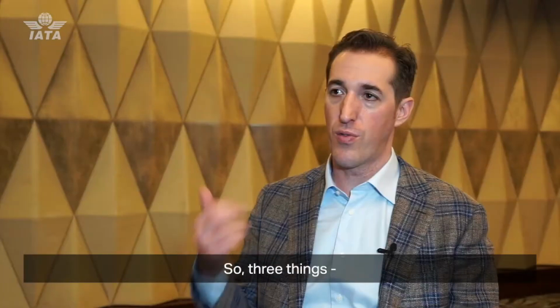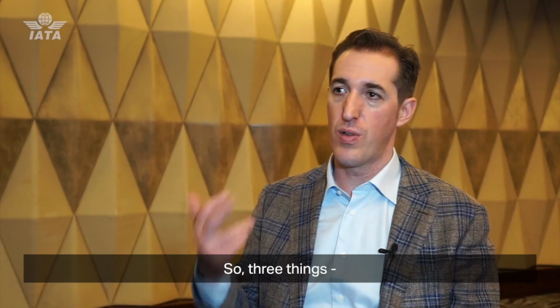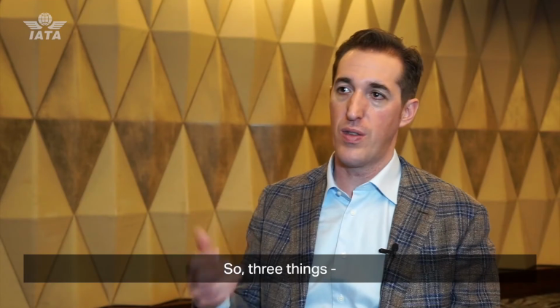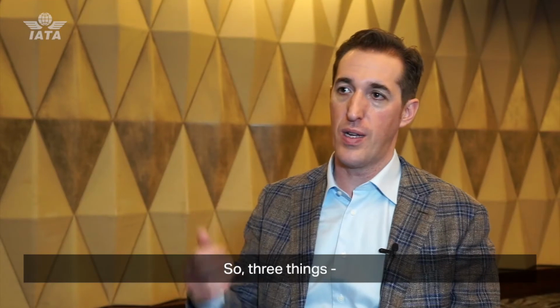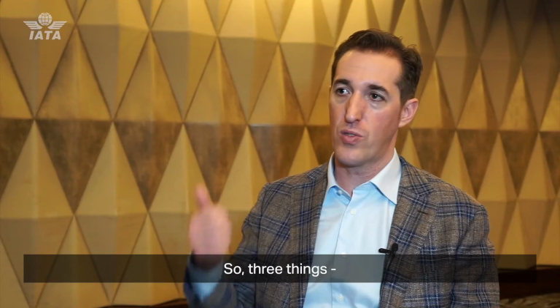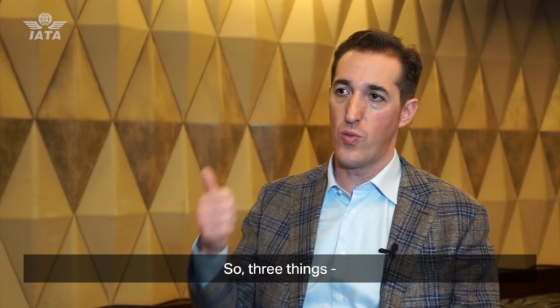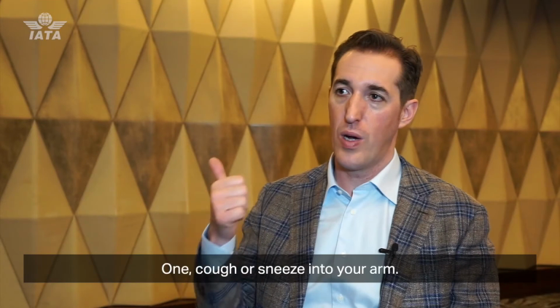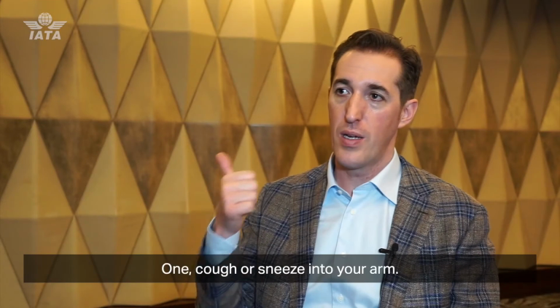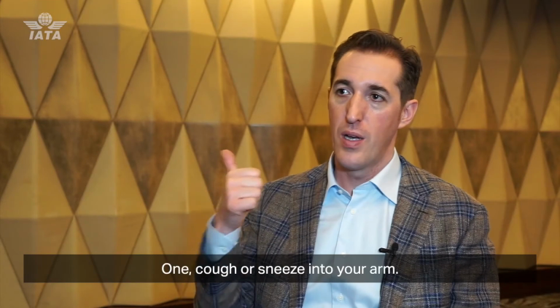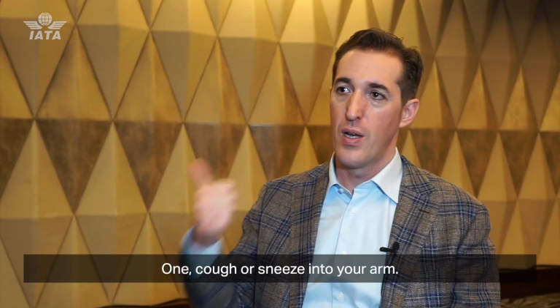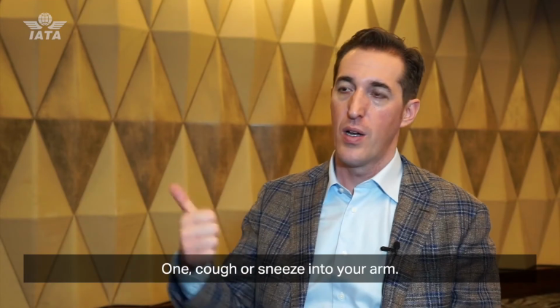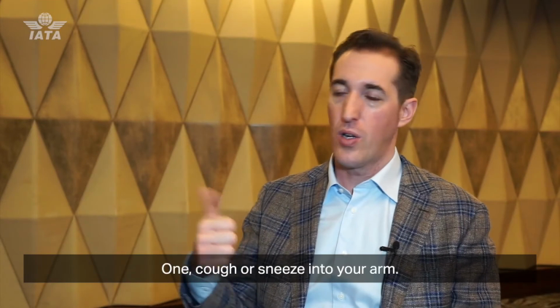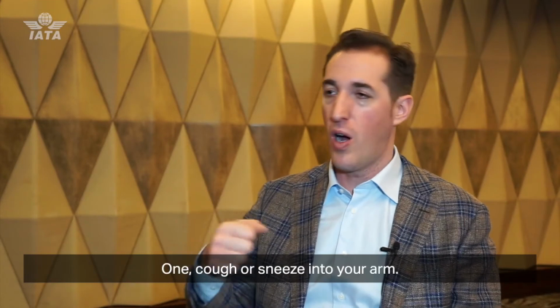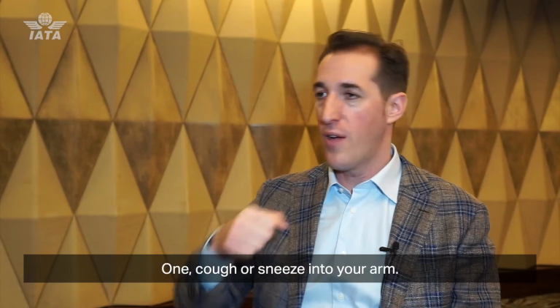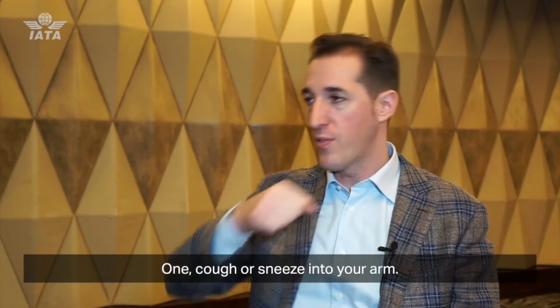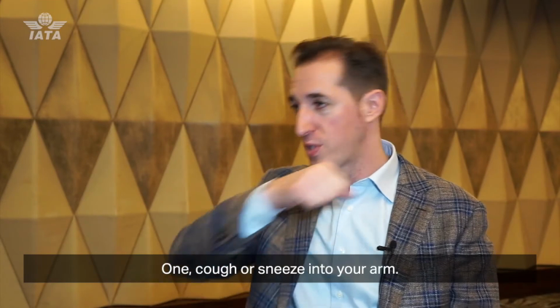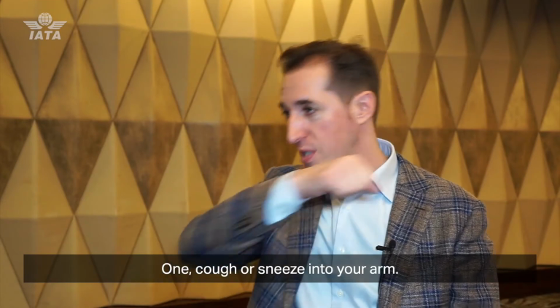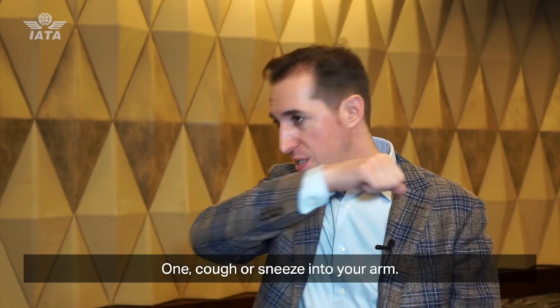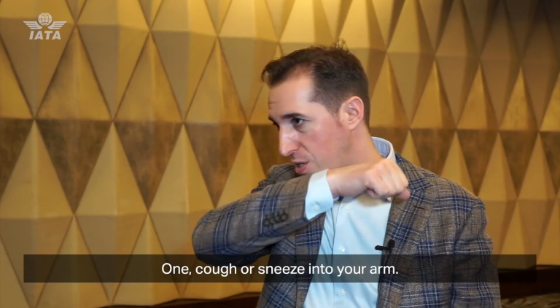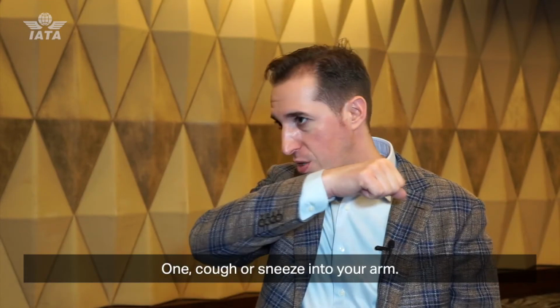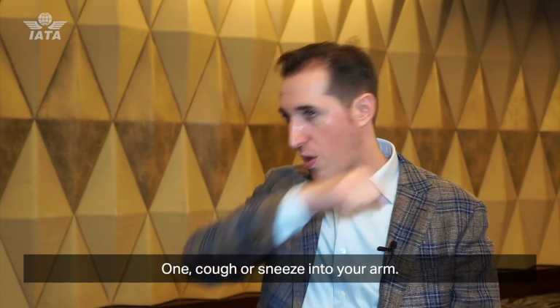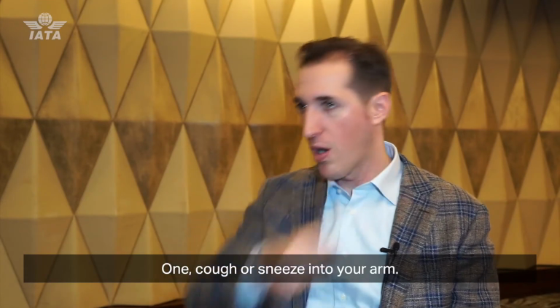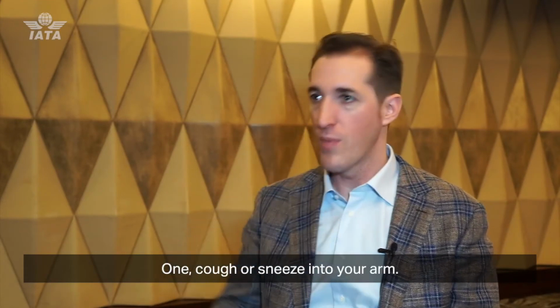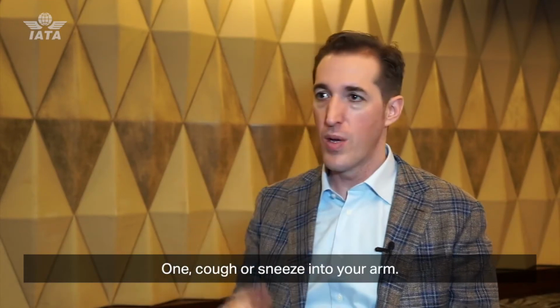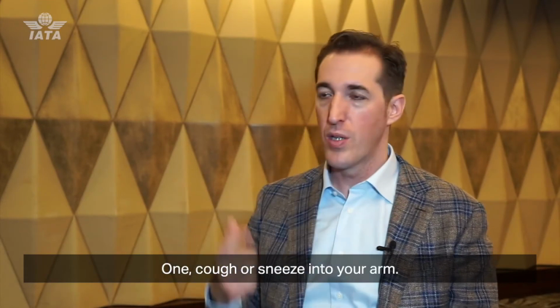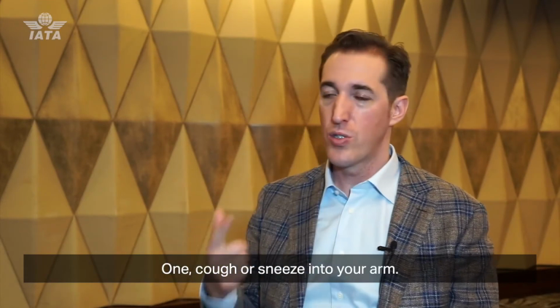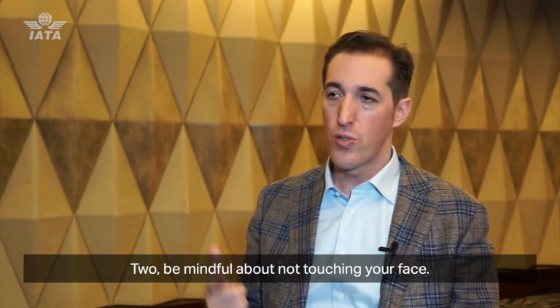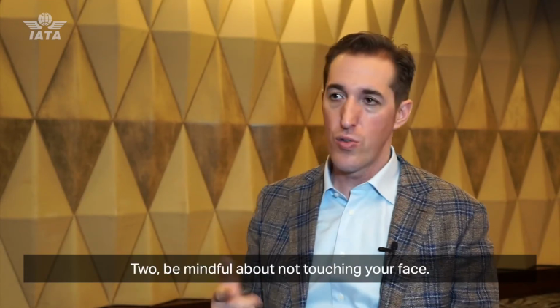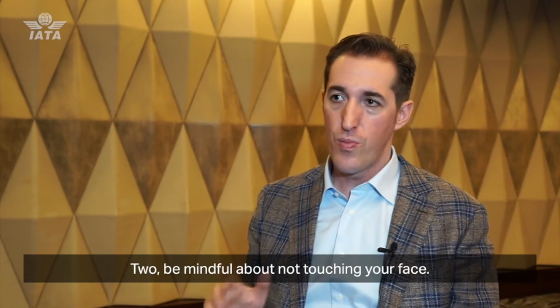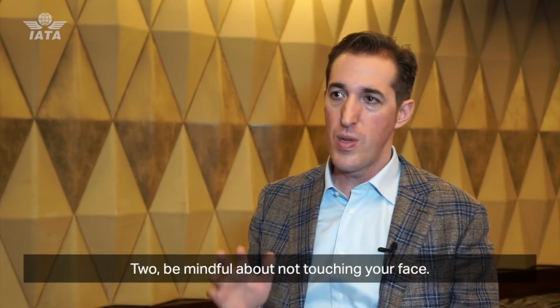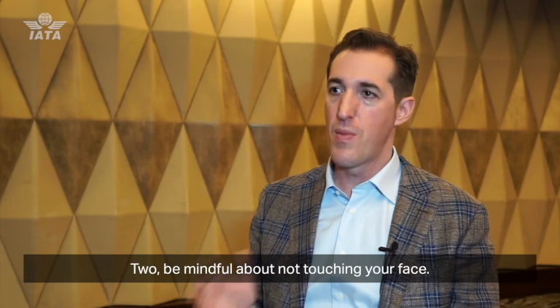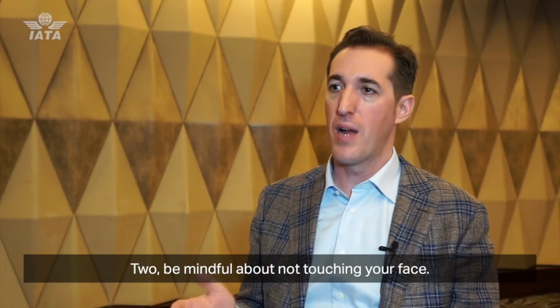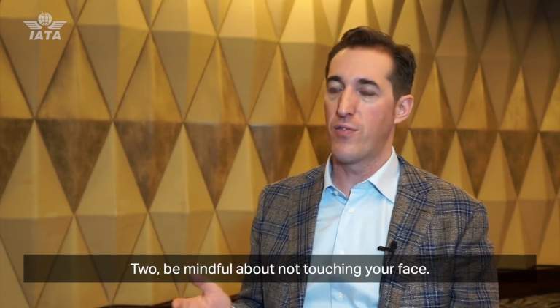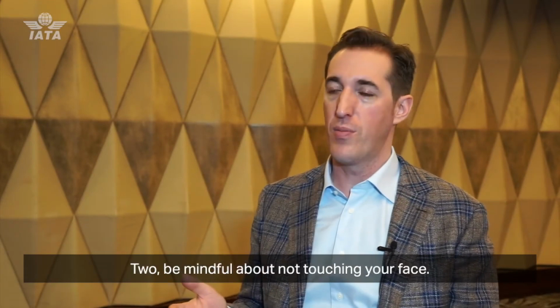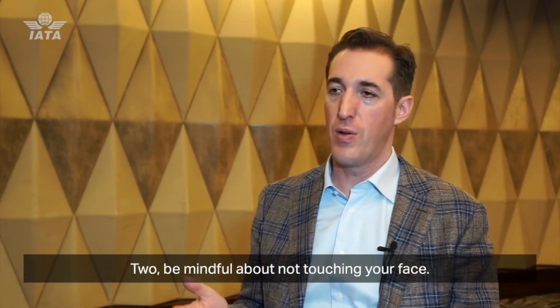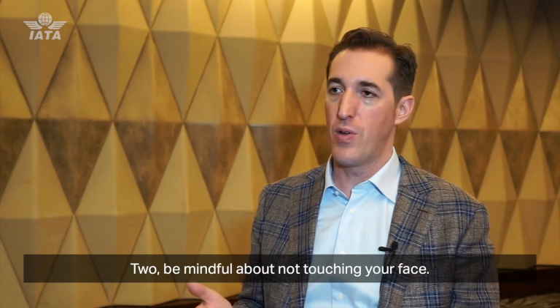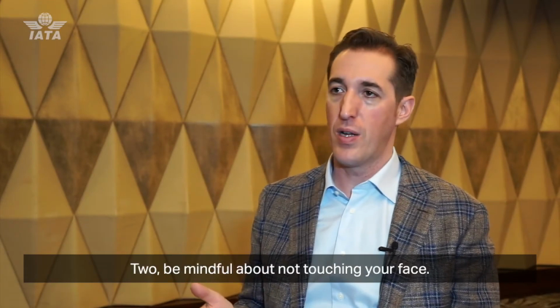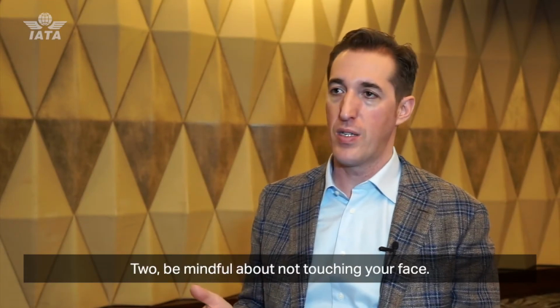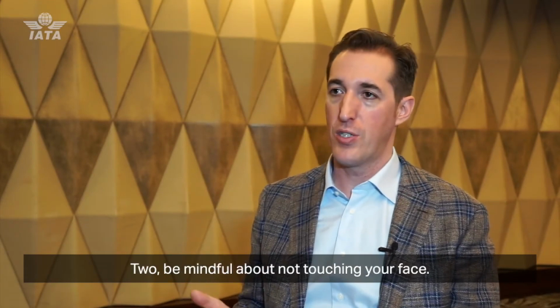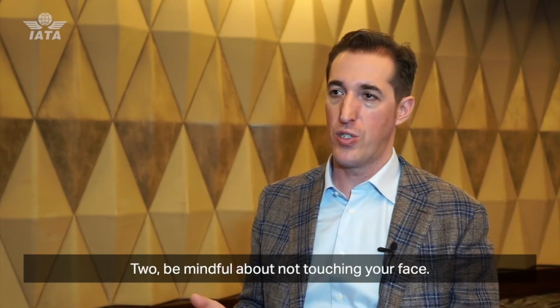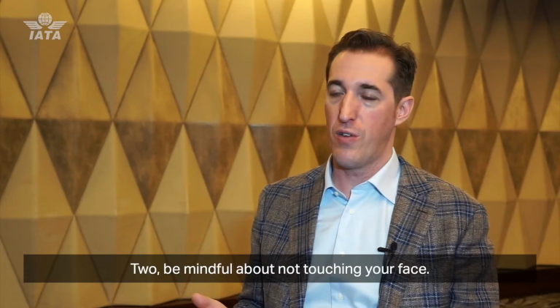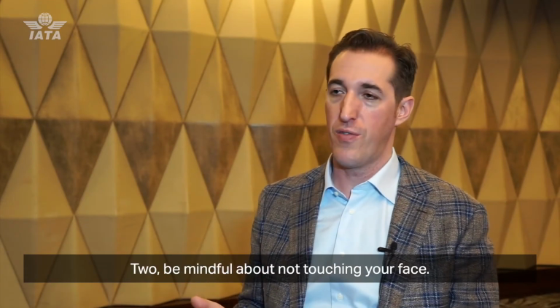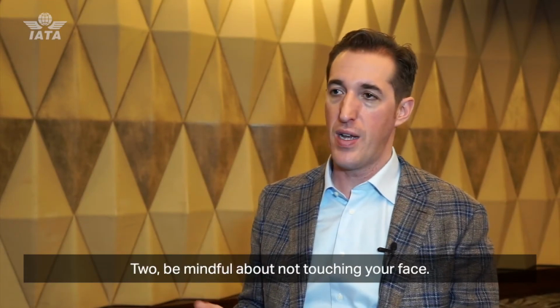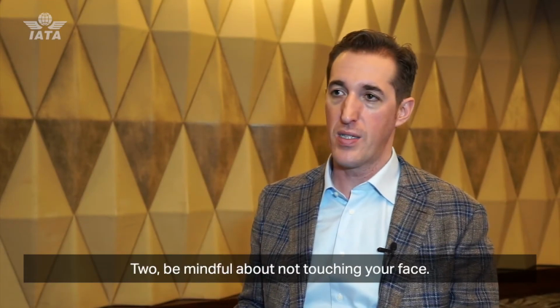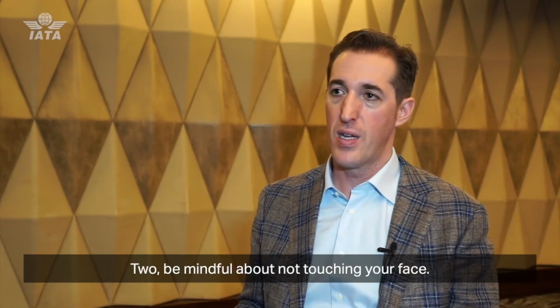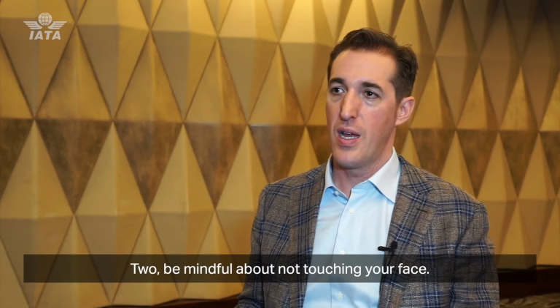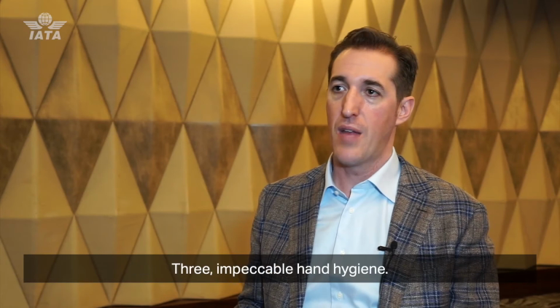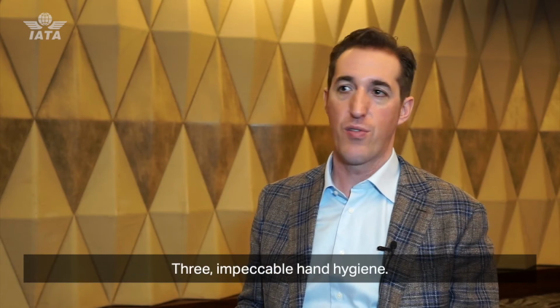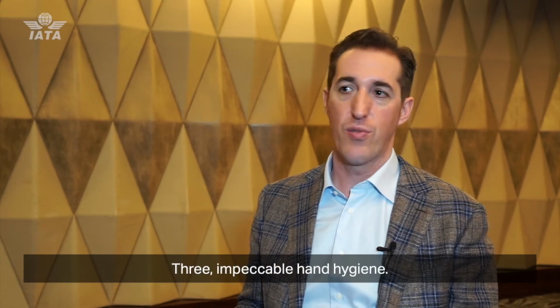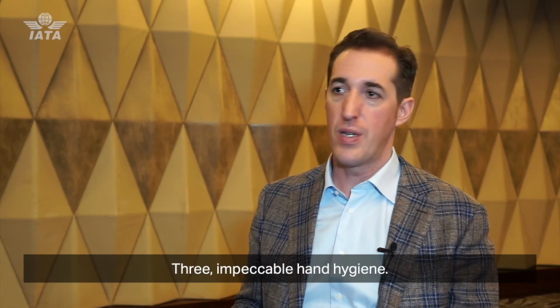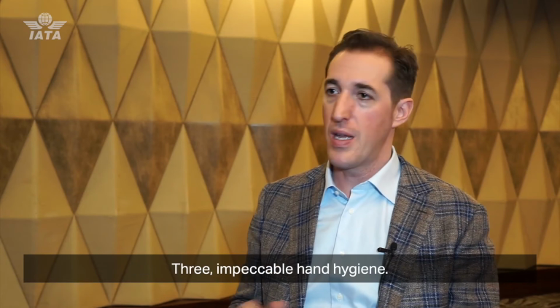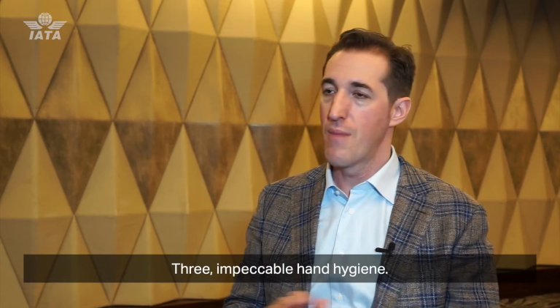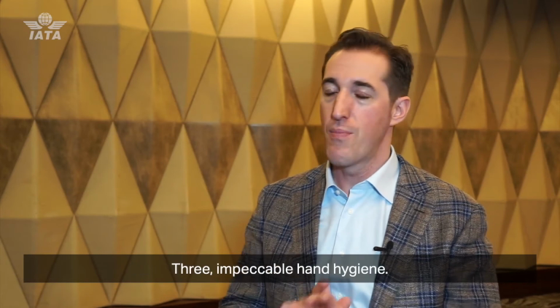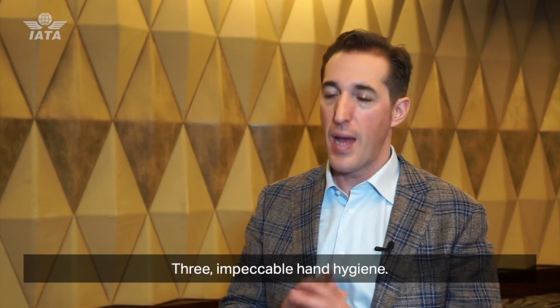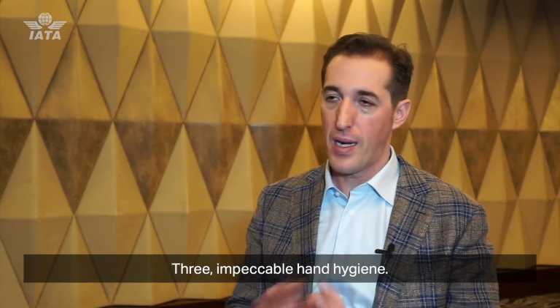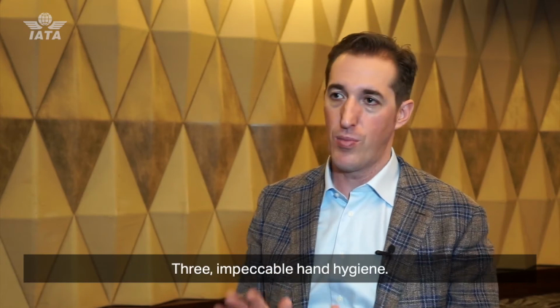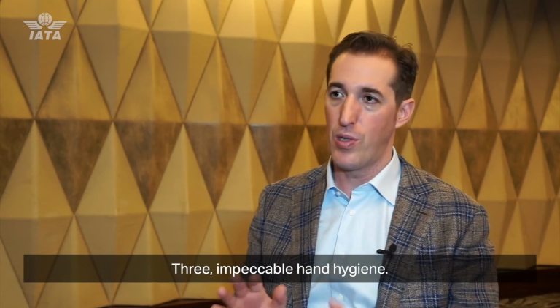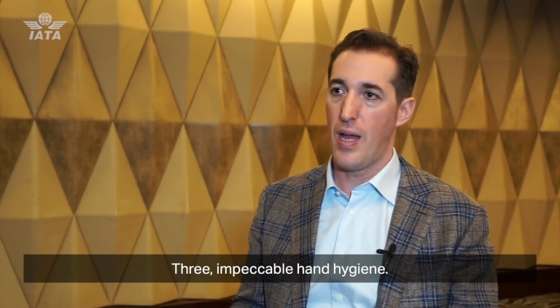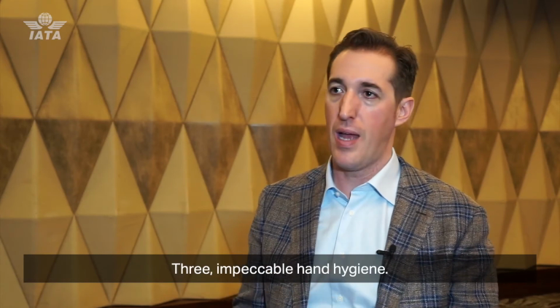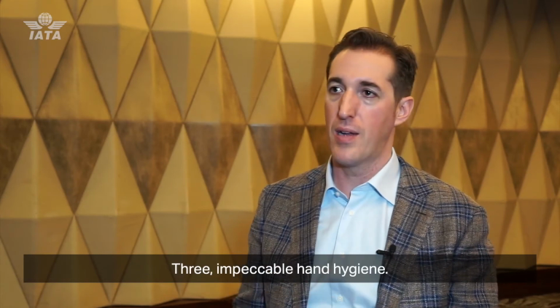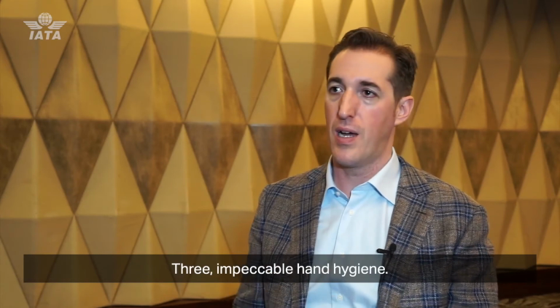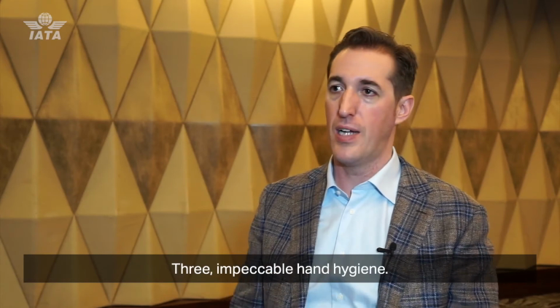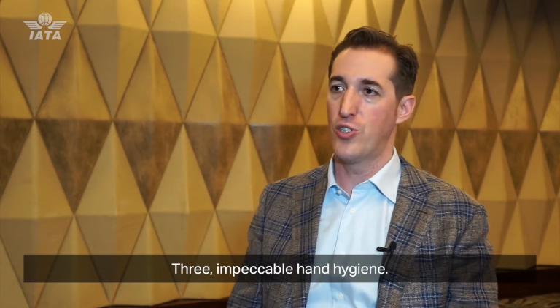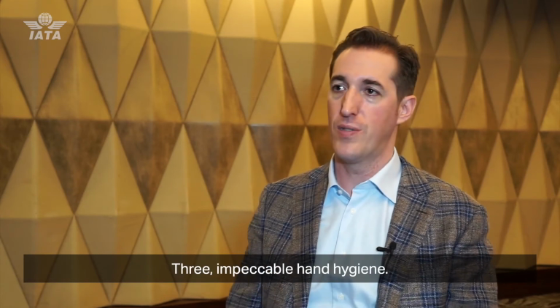So three things: one, cough or sneeze into your arm; two, be mindful about not touching your face; and three, impeccable hand hygiene.